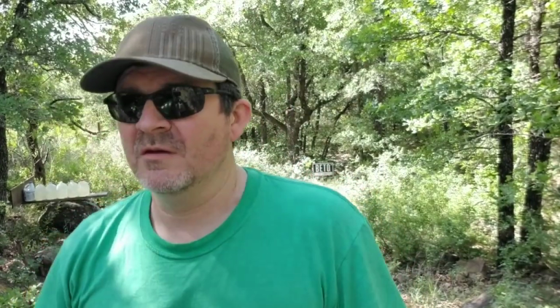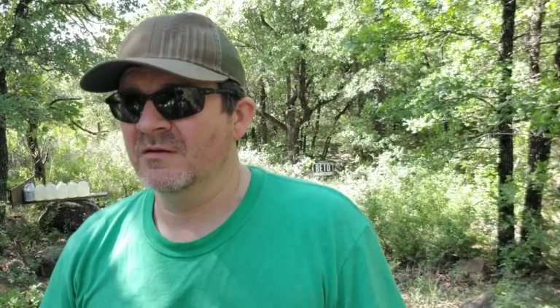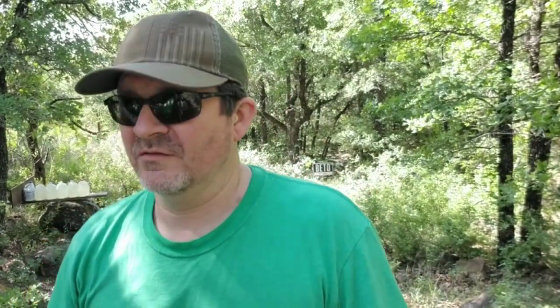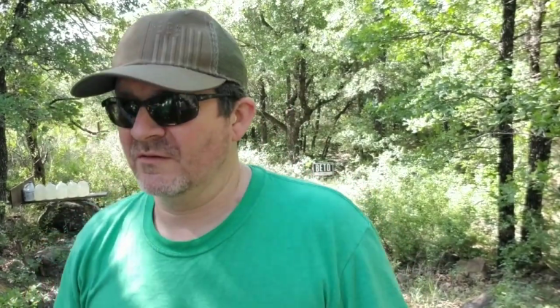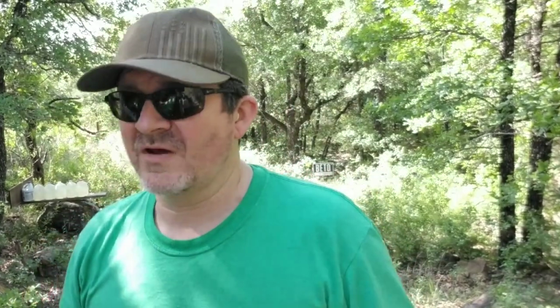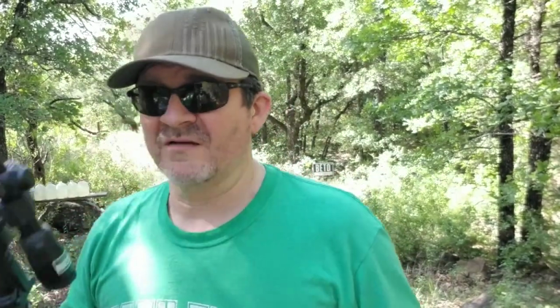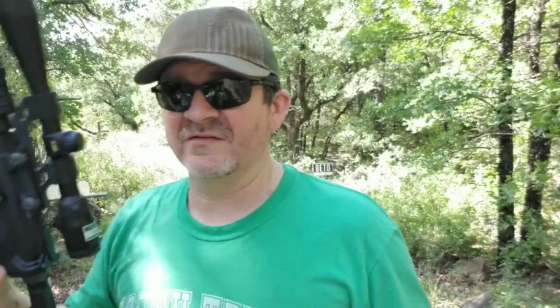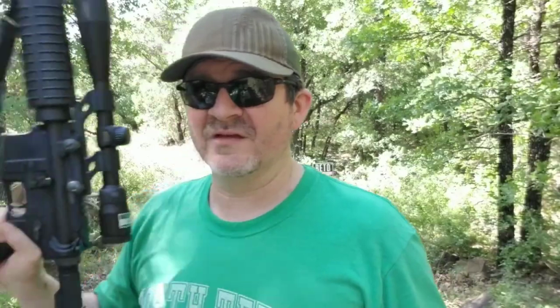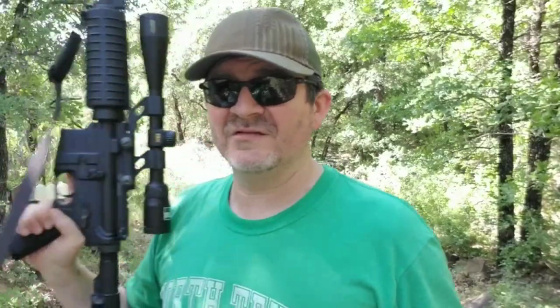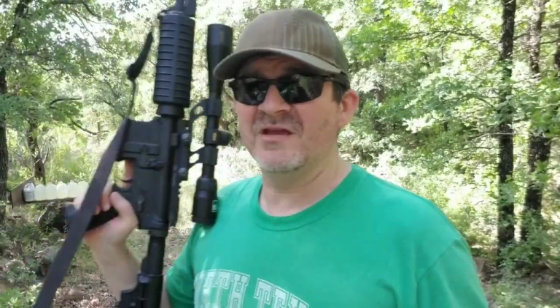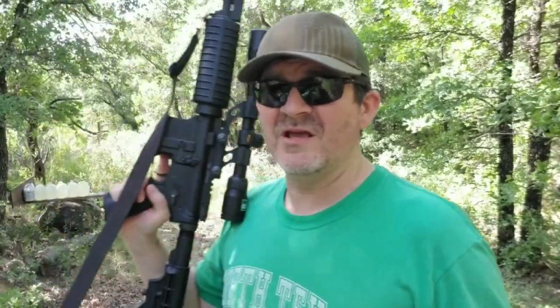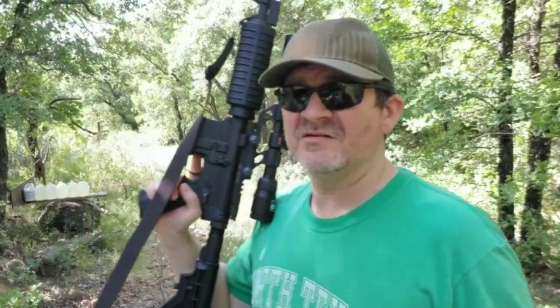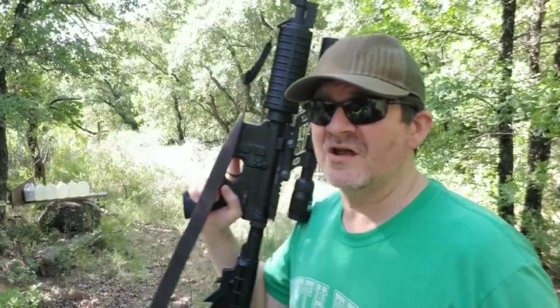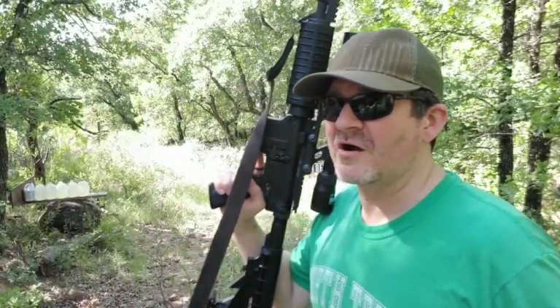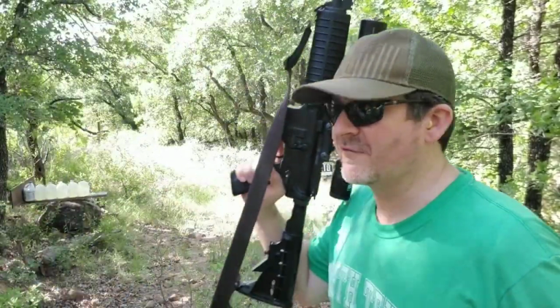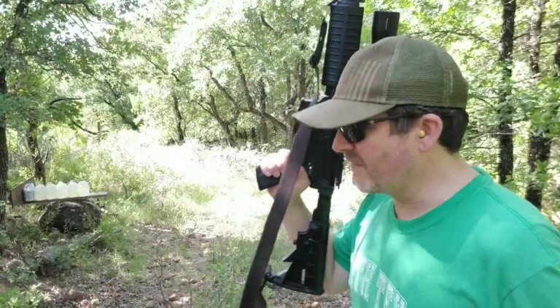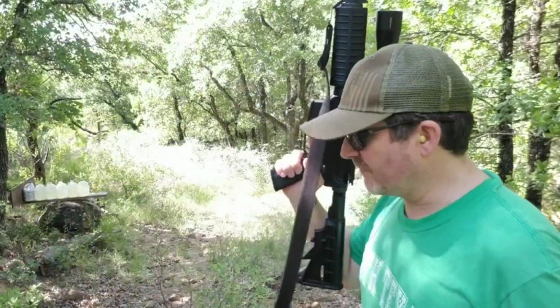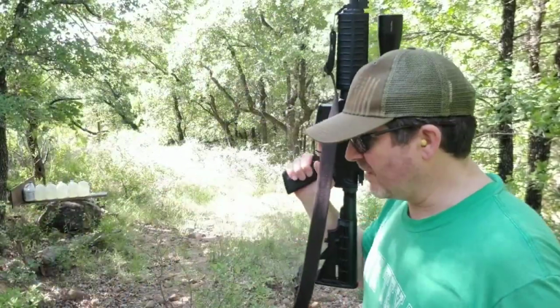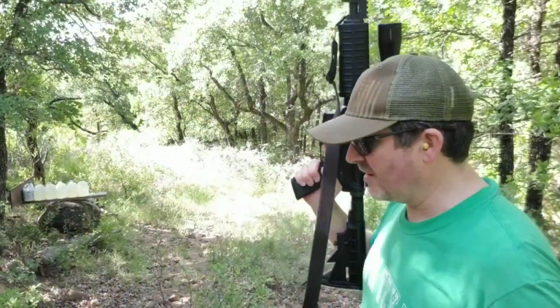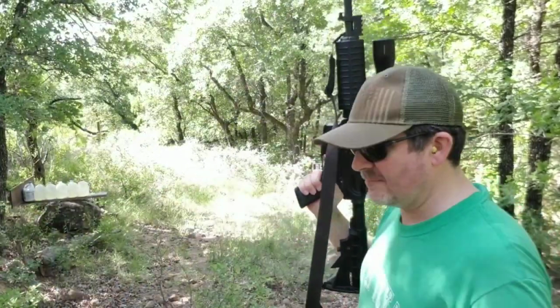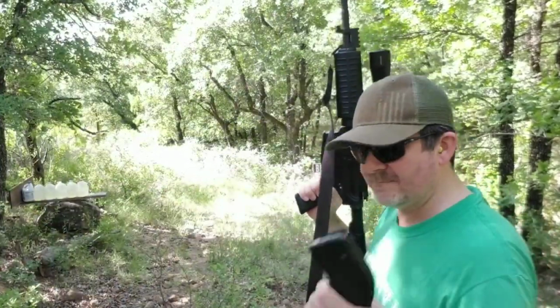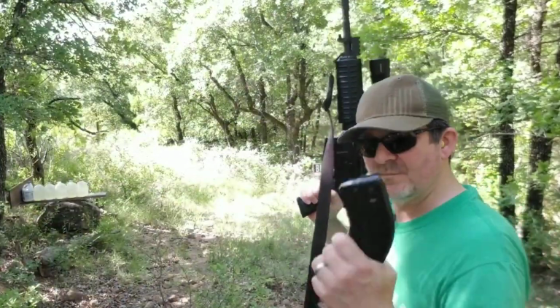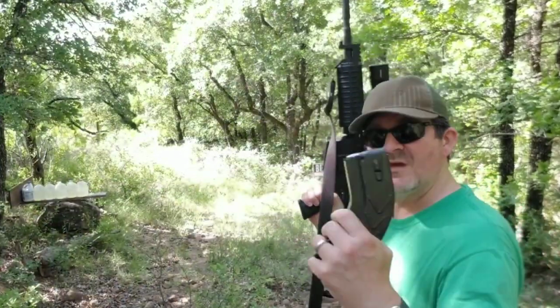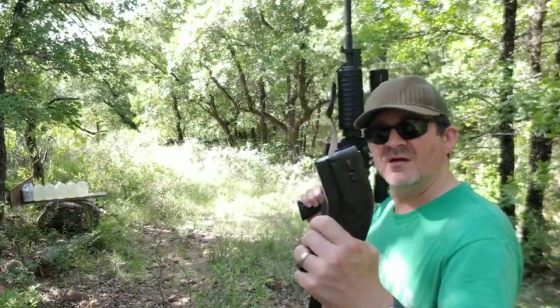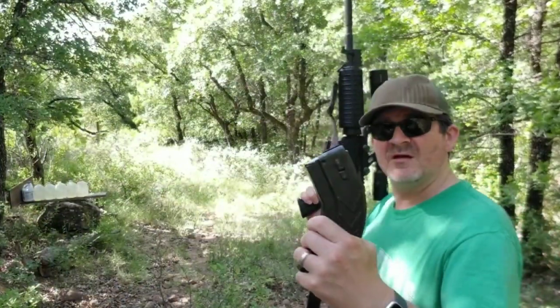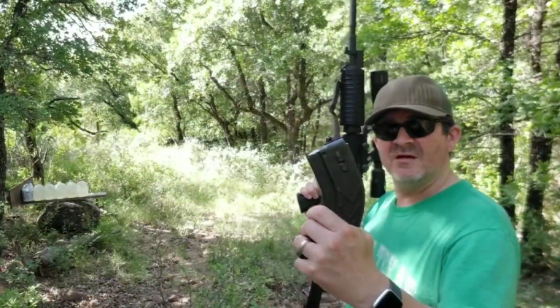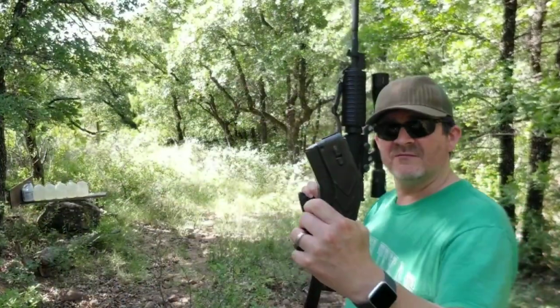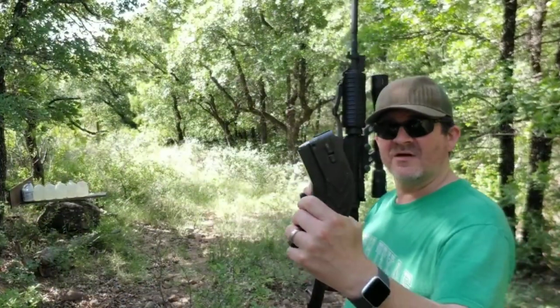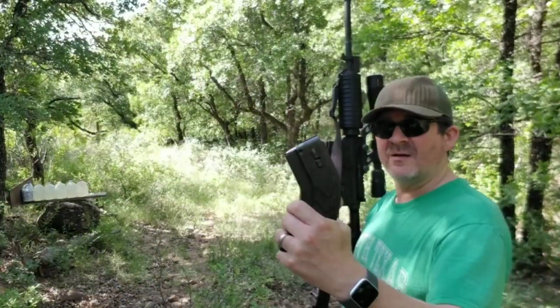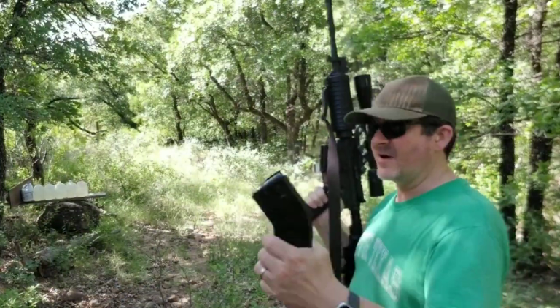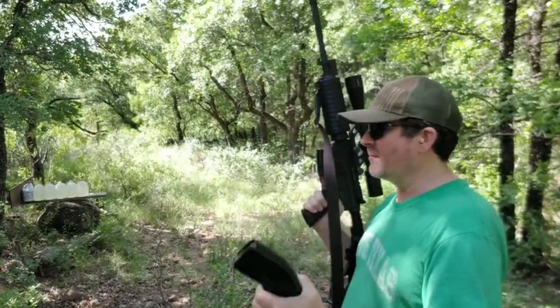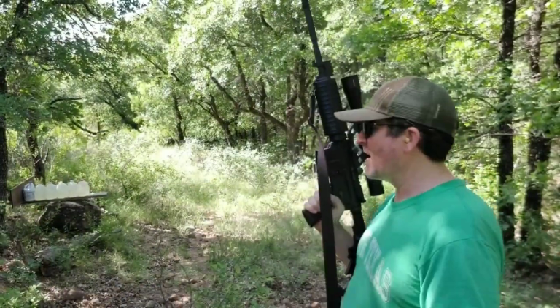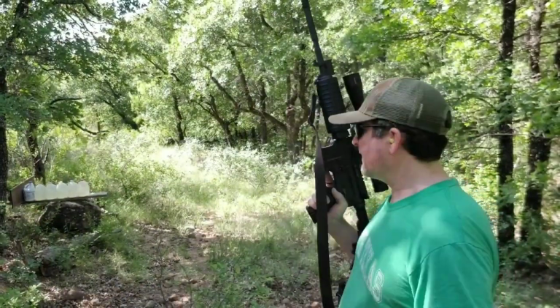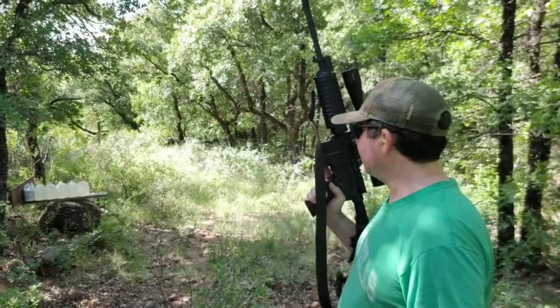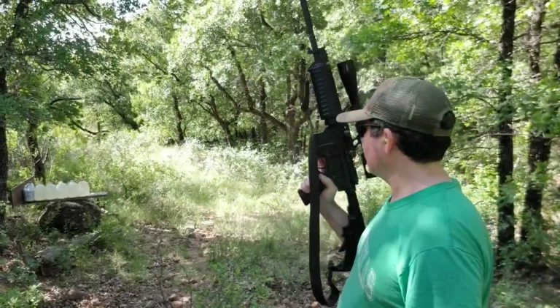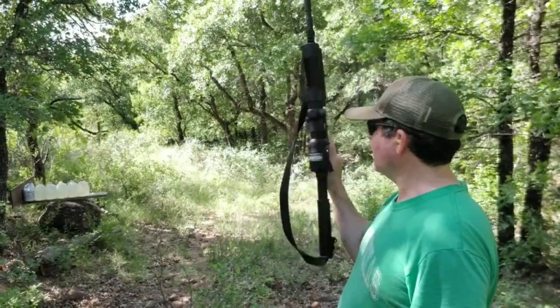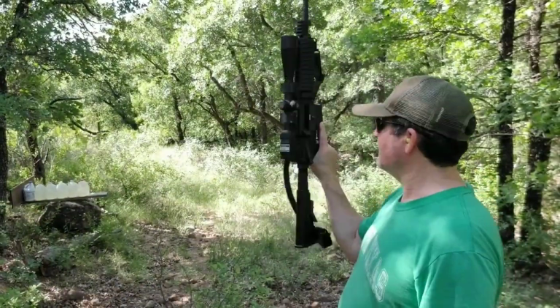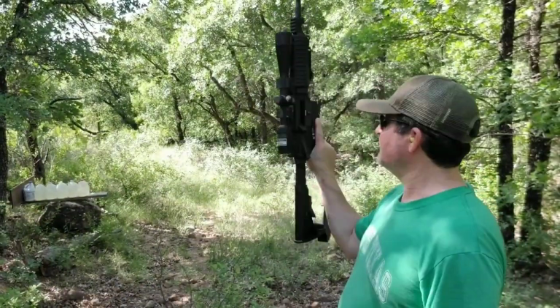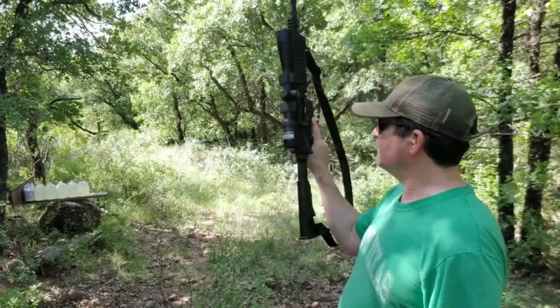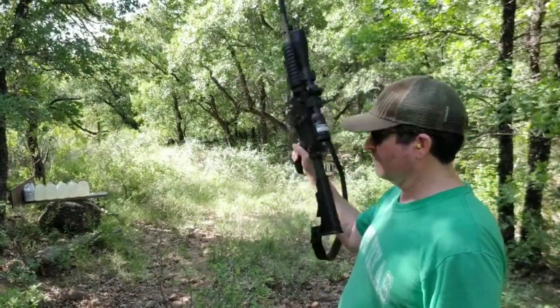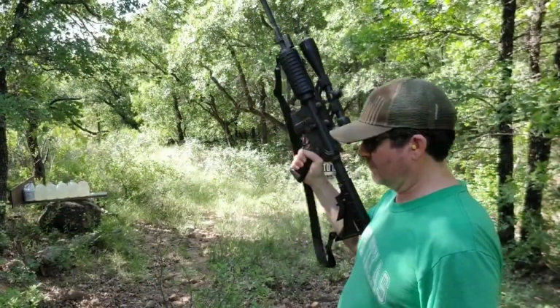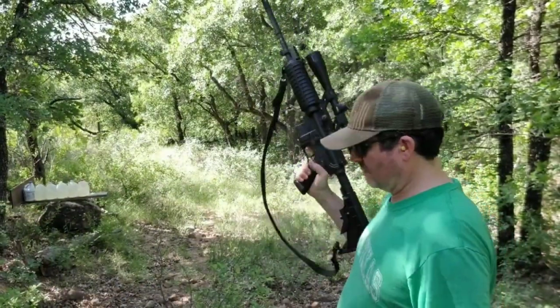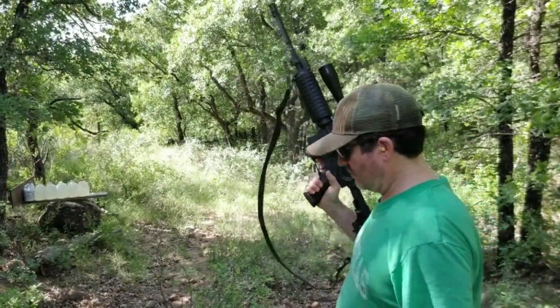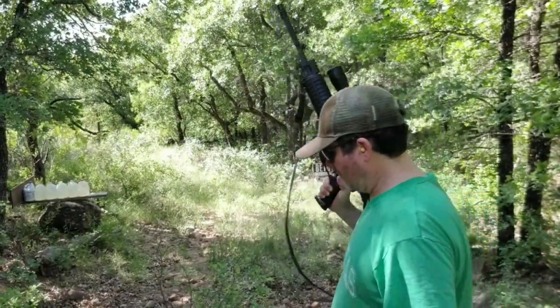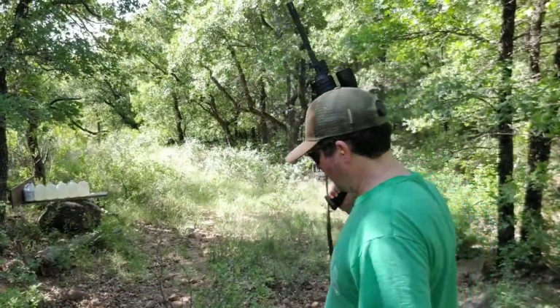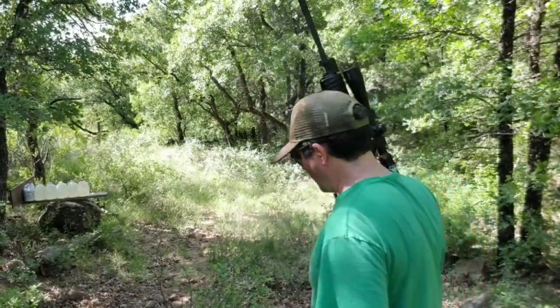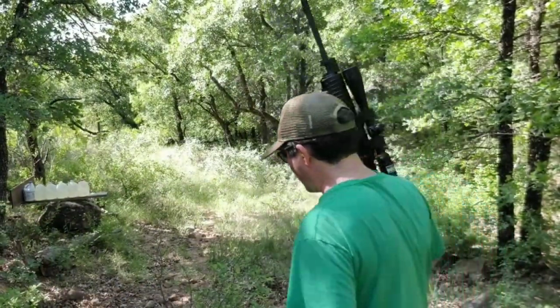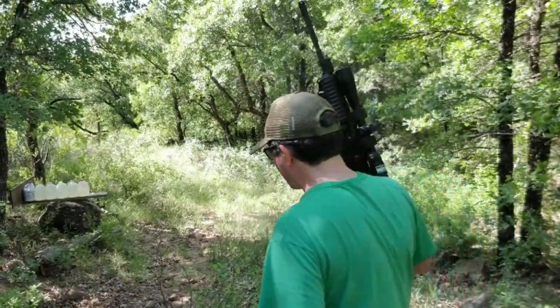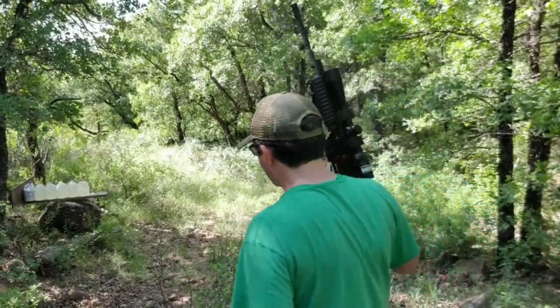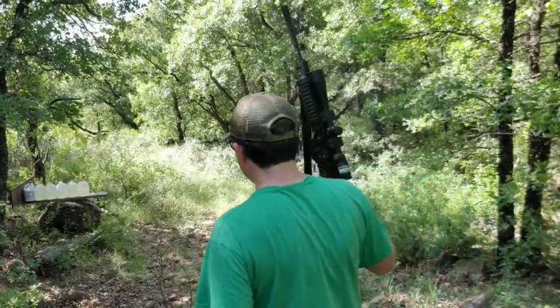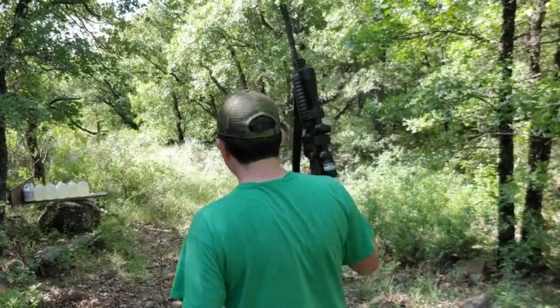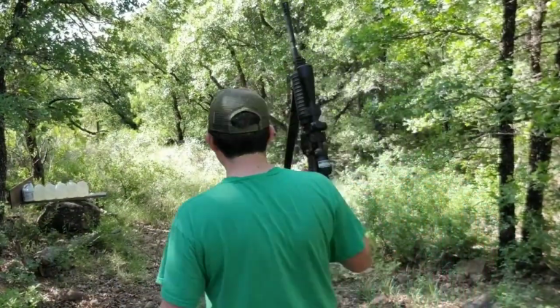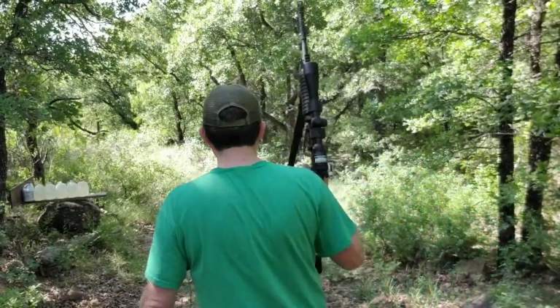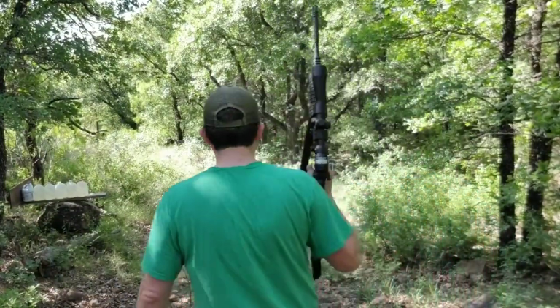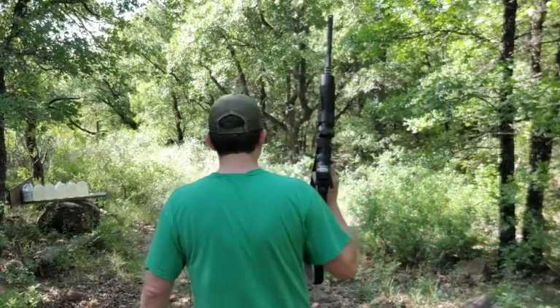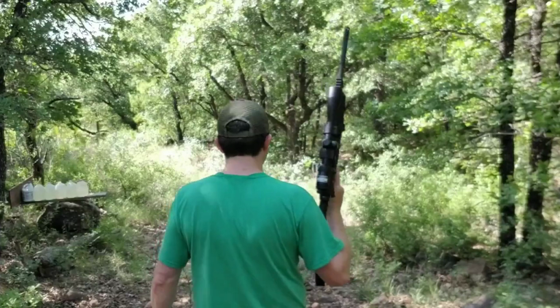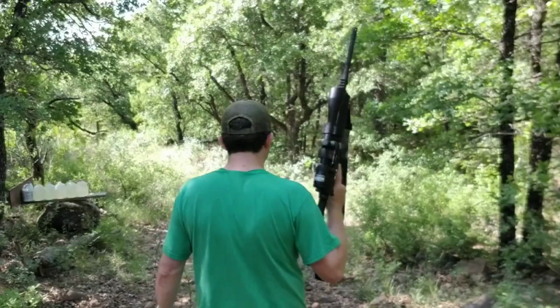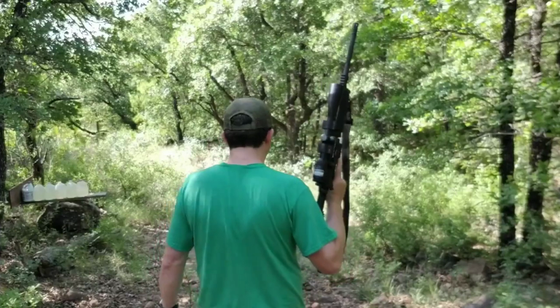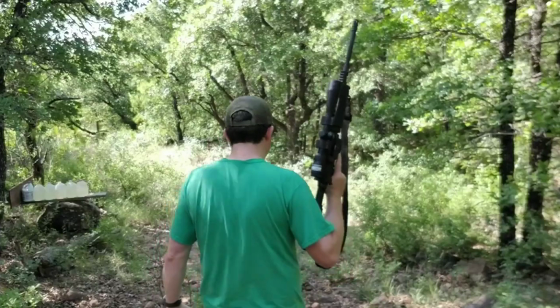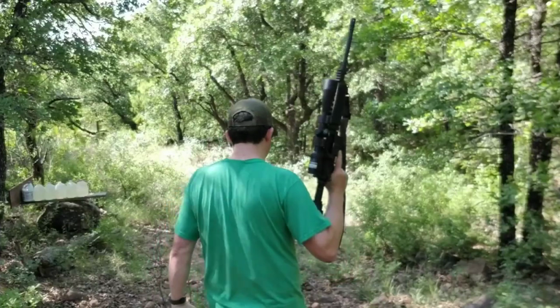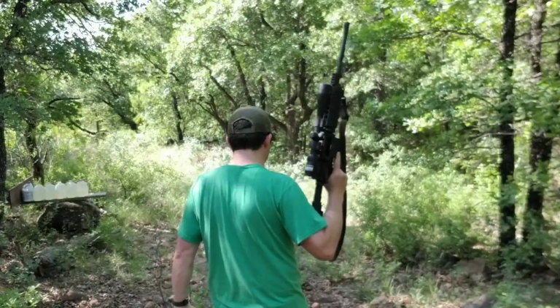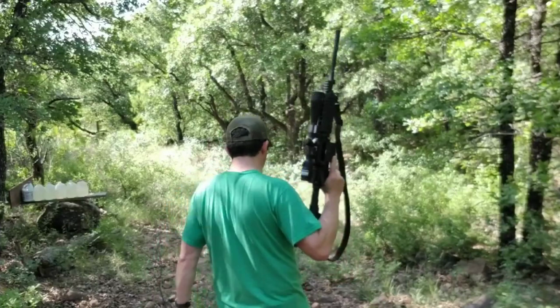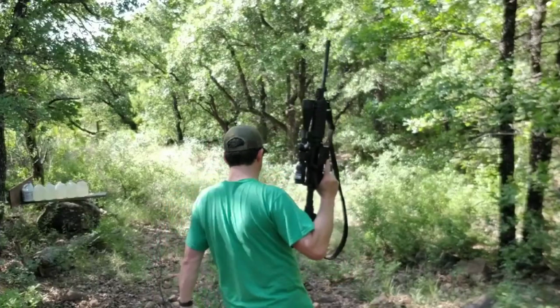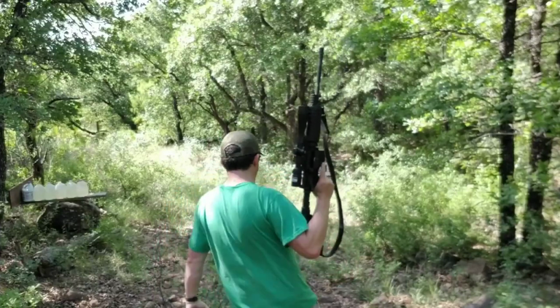So I've got a 16 inch AR-15, got my magazine, and I'm going to walk on down here and shoot the water jugs.